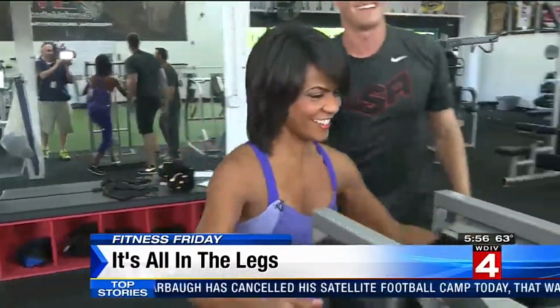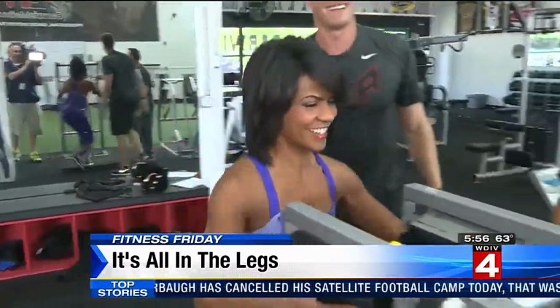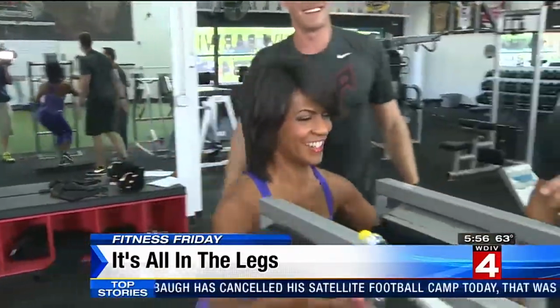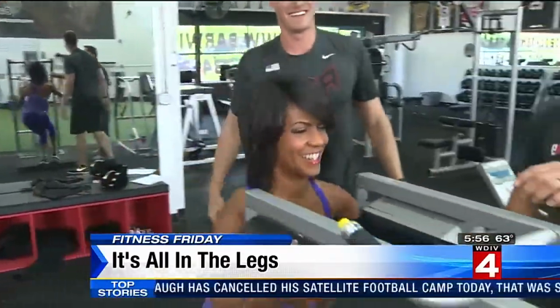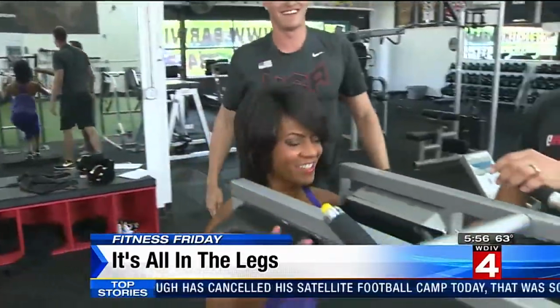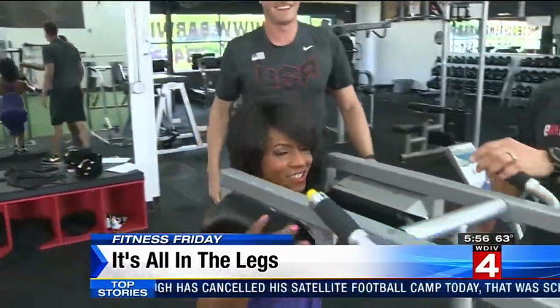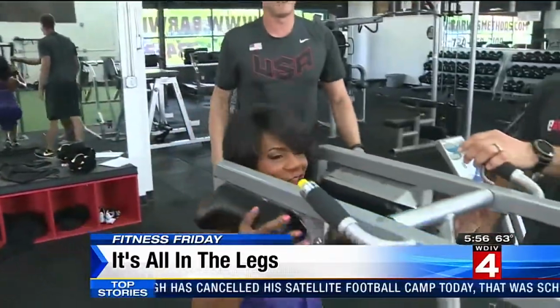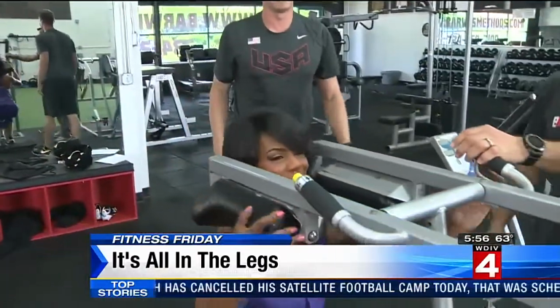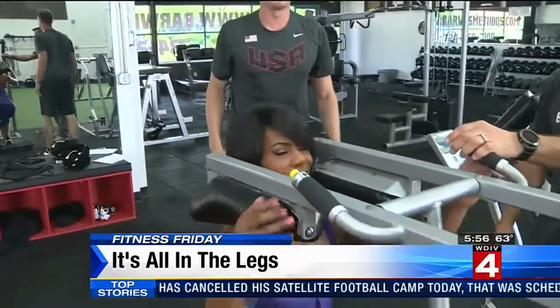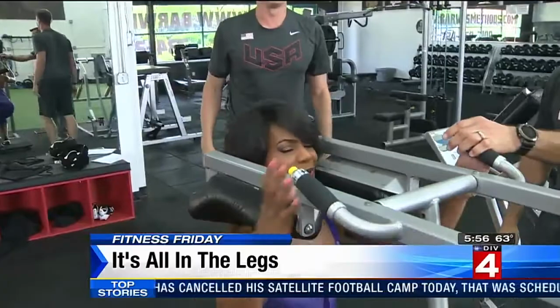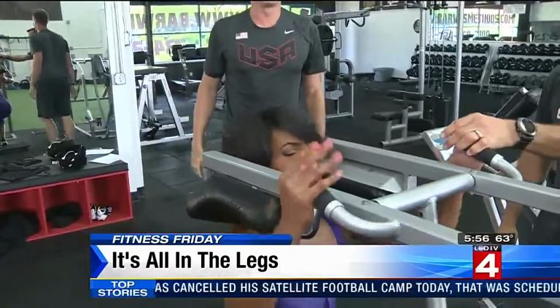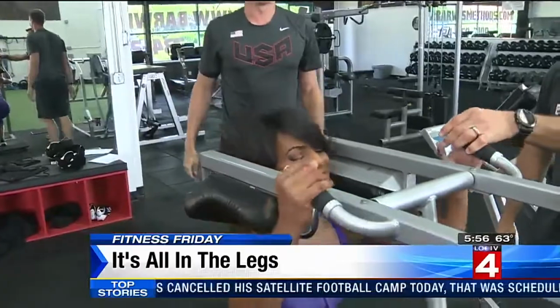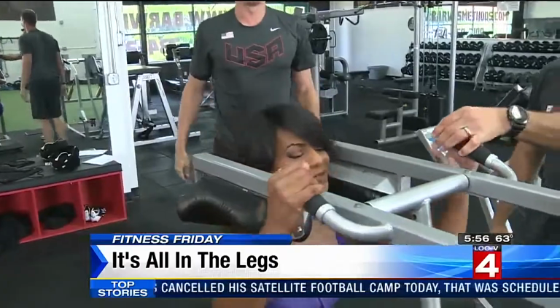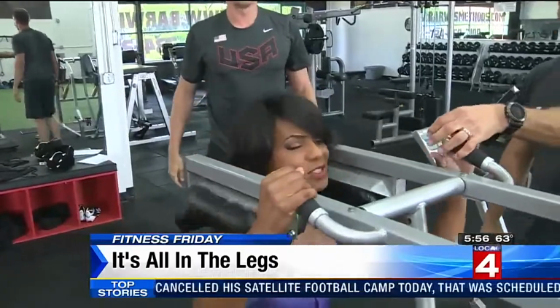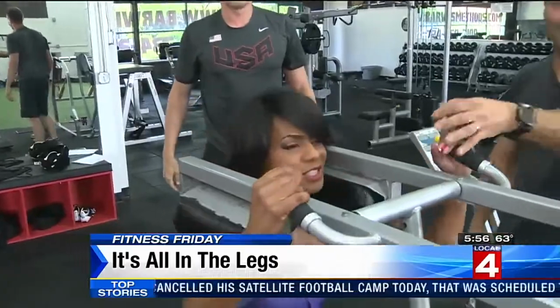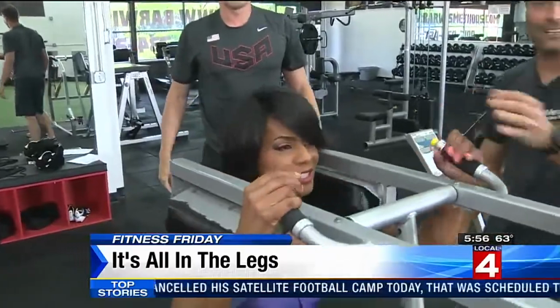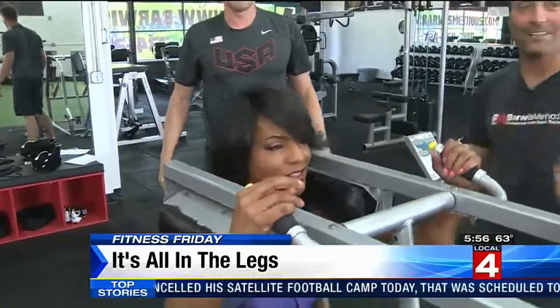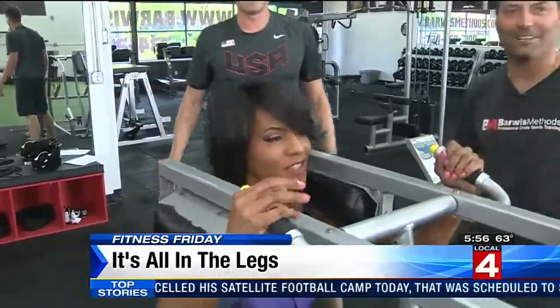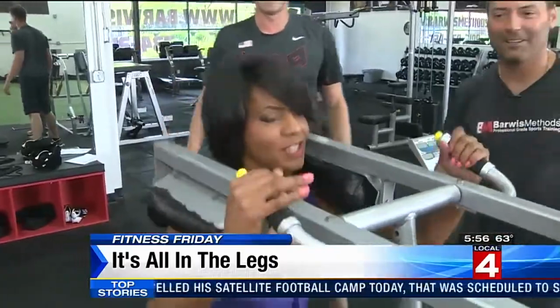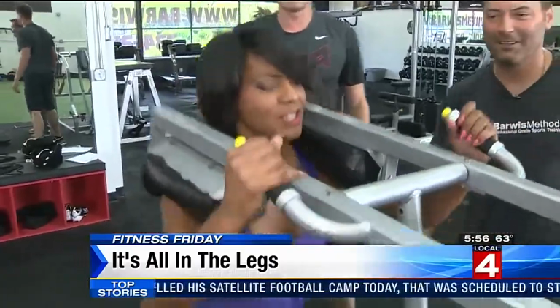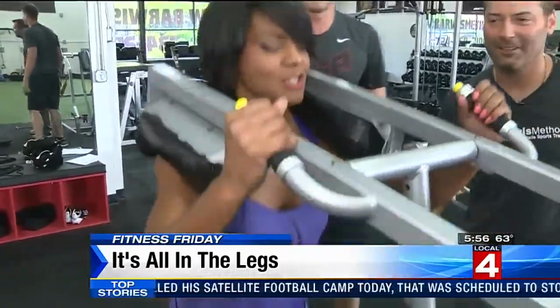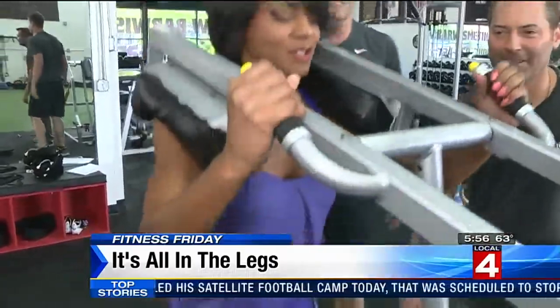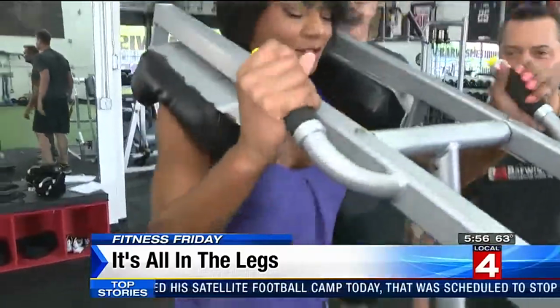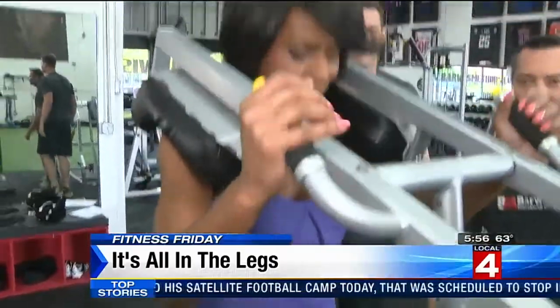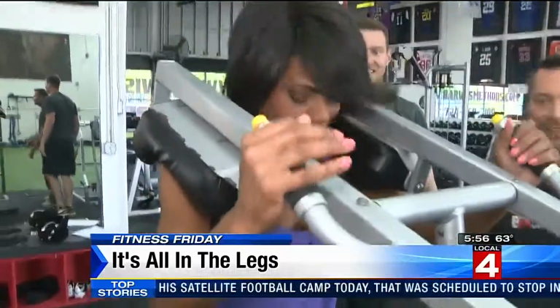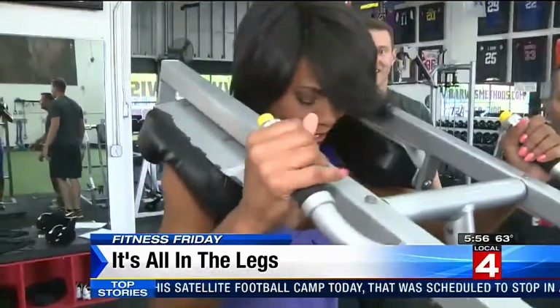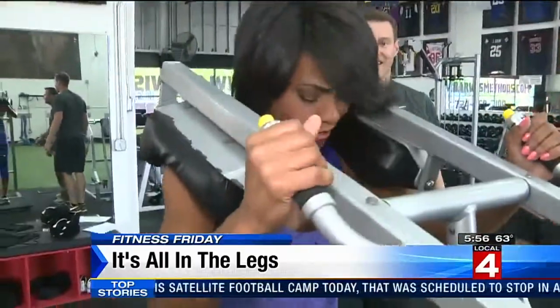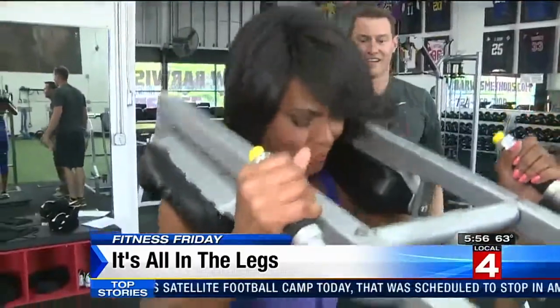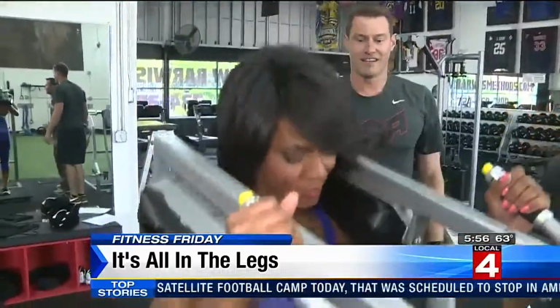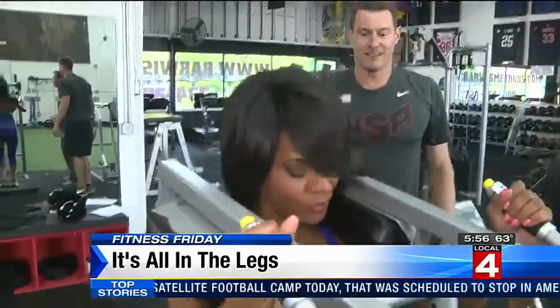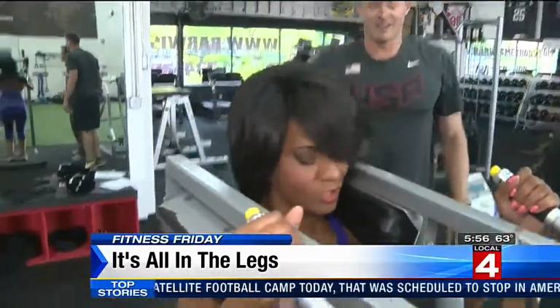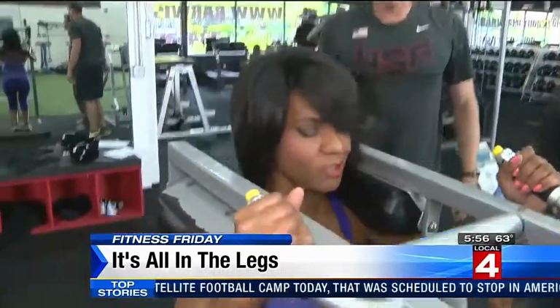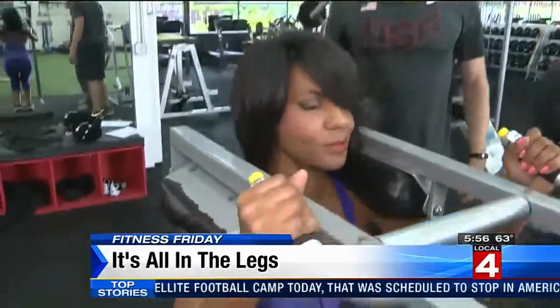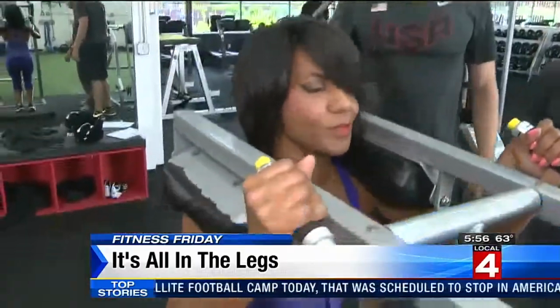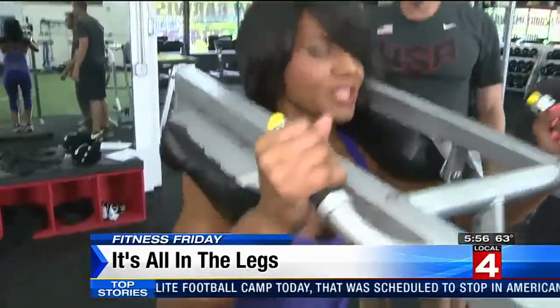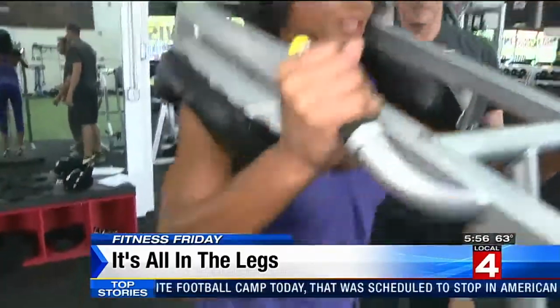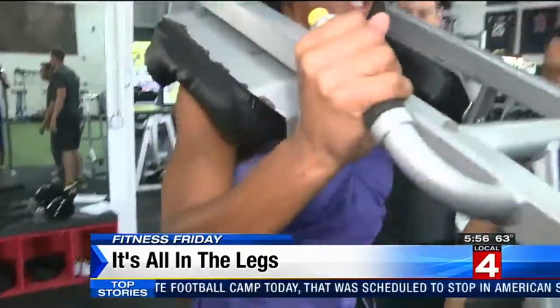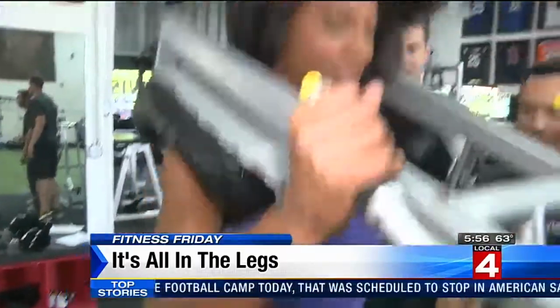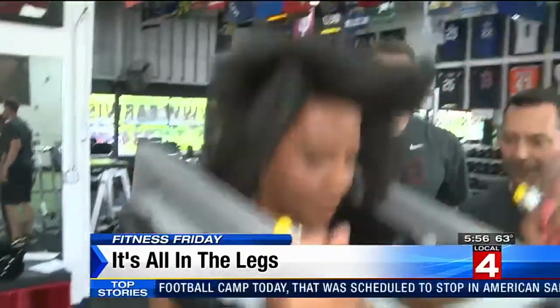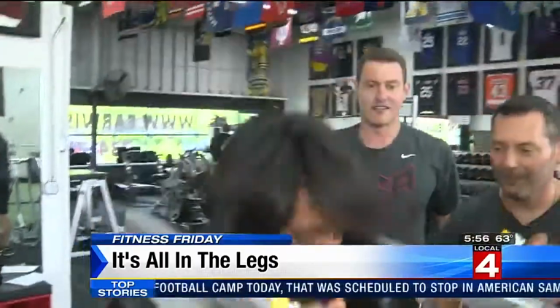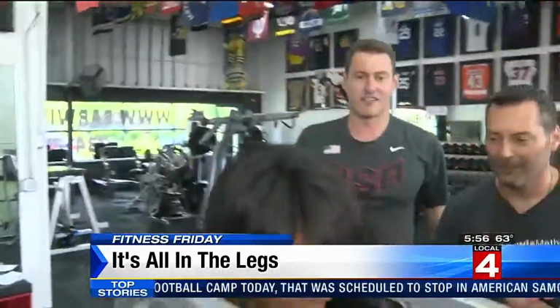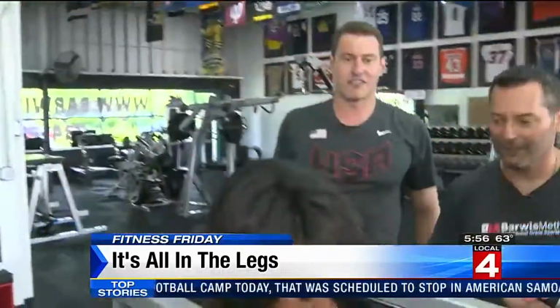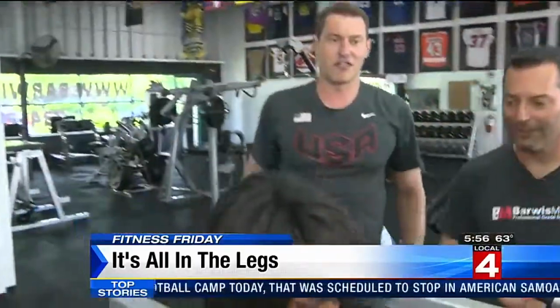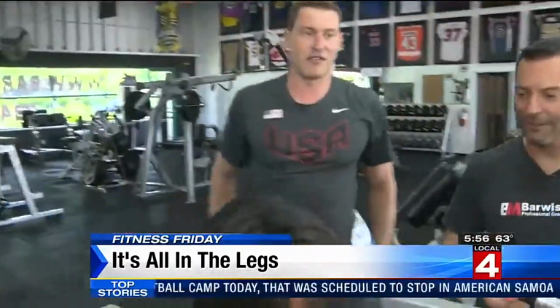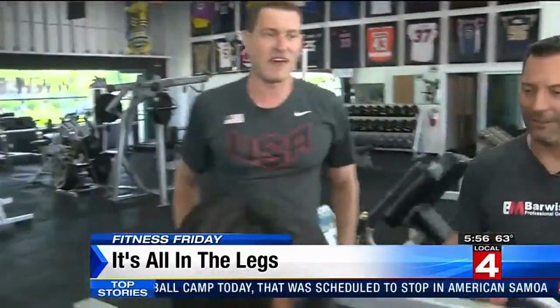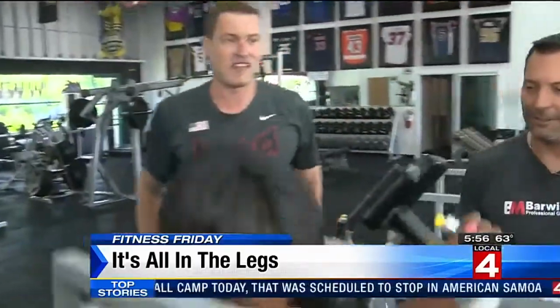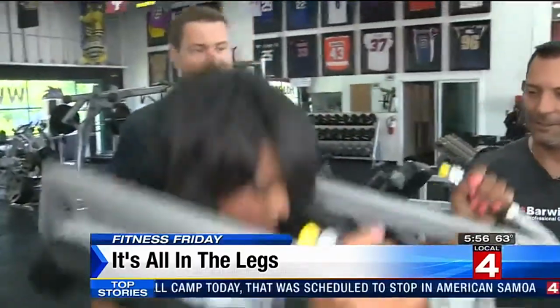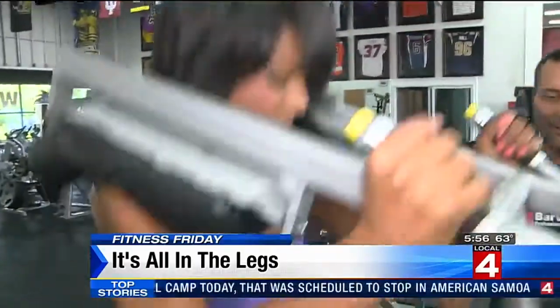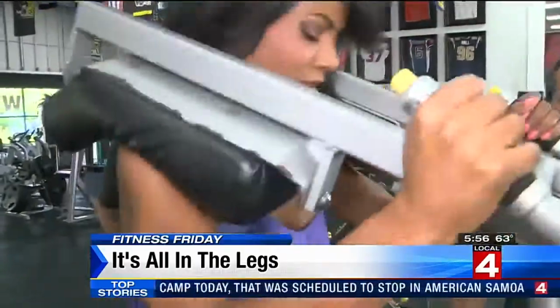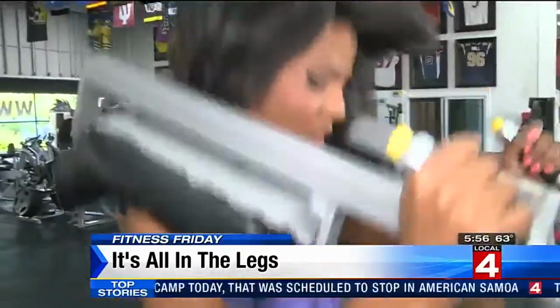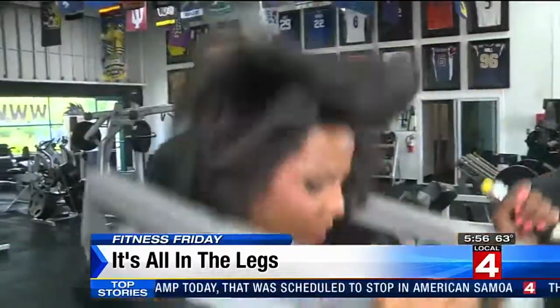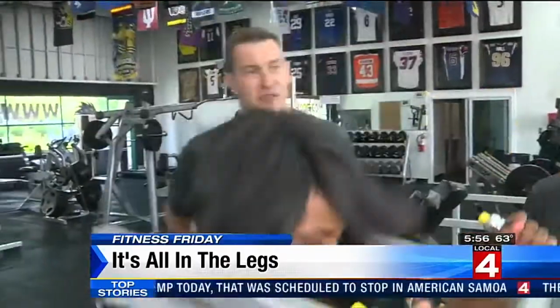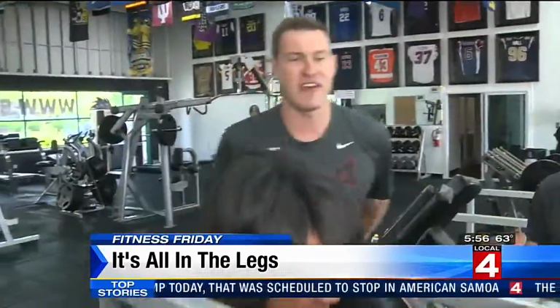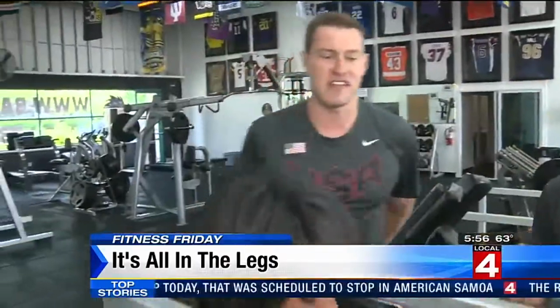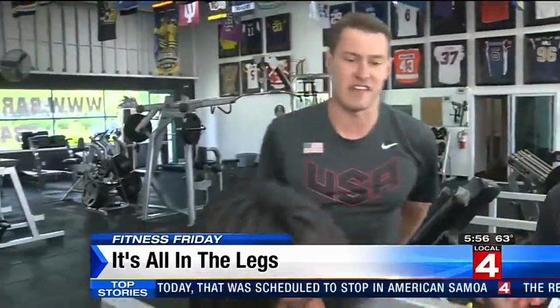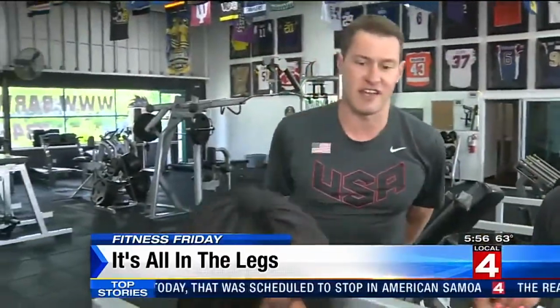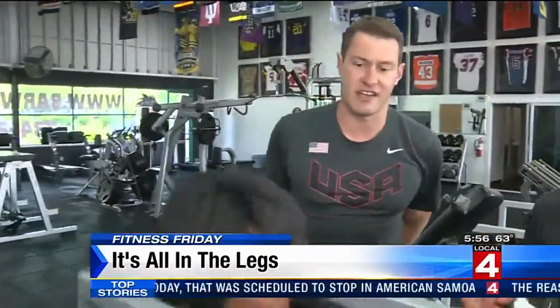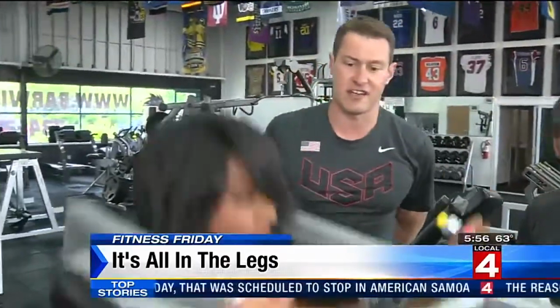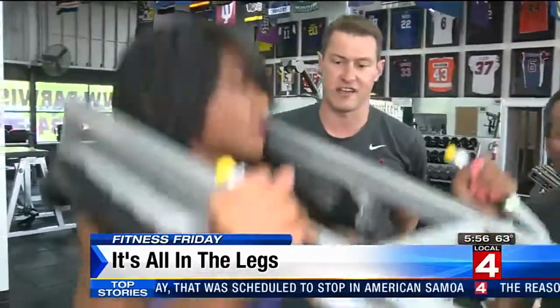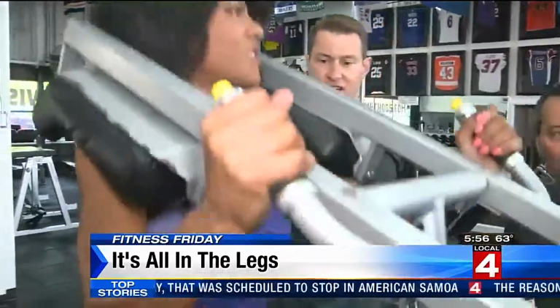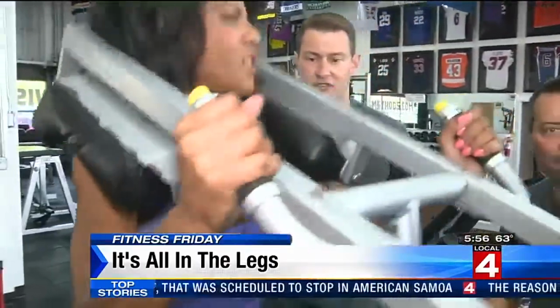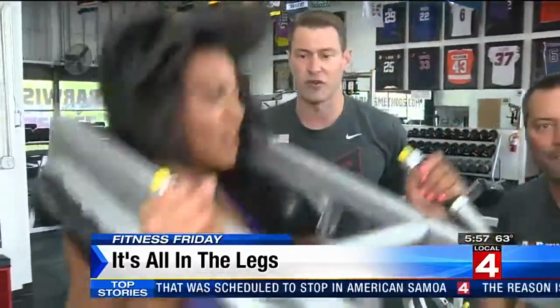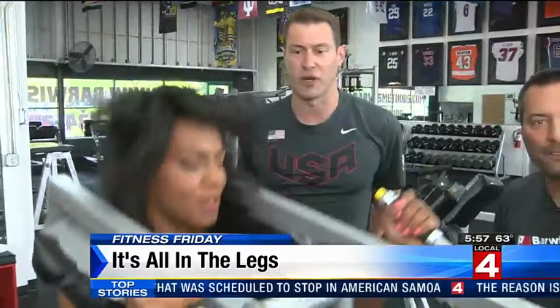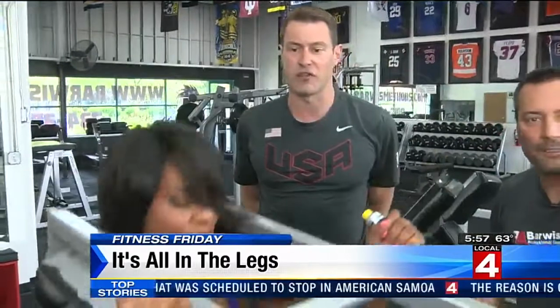And so Pete was in — which Olympics? 2004, 2008, and 2012.